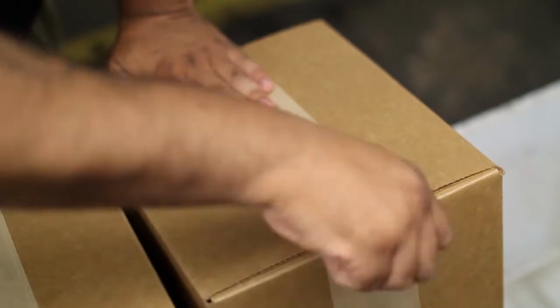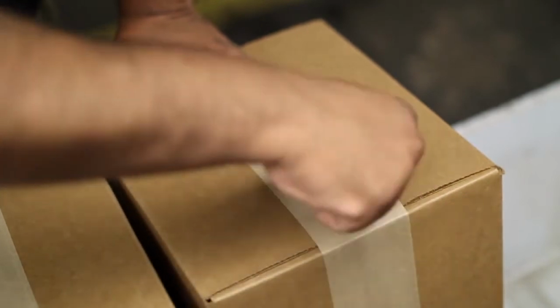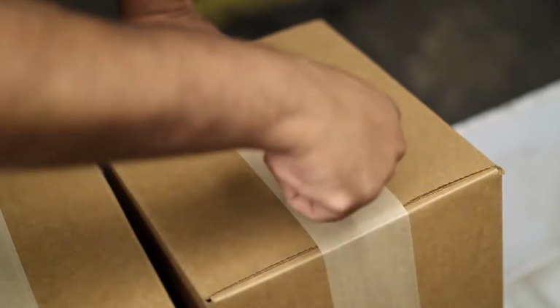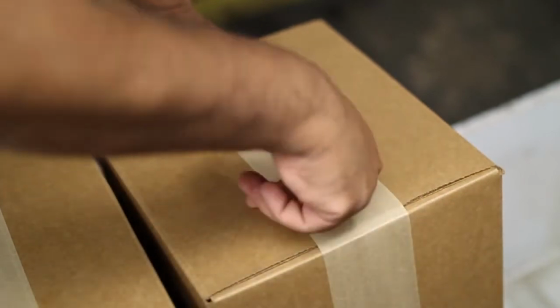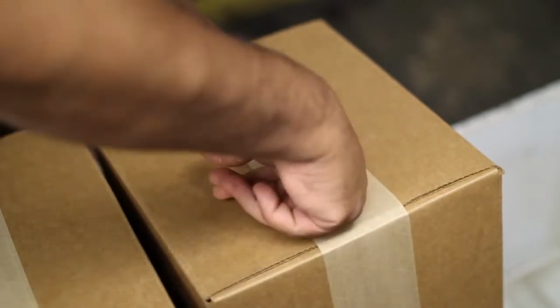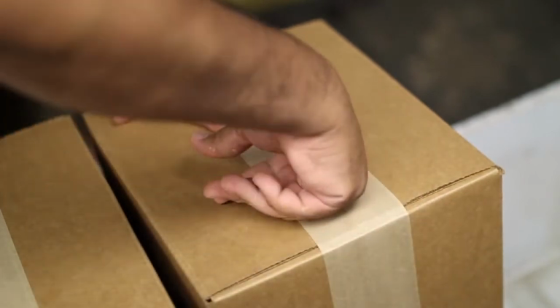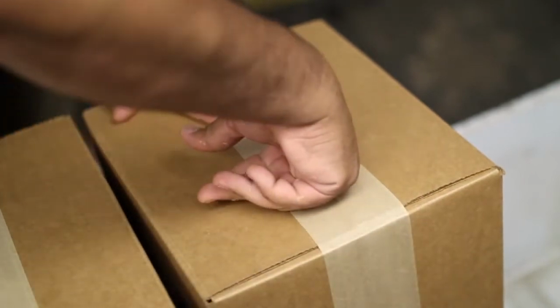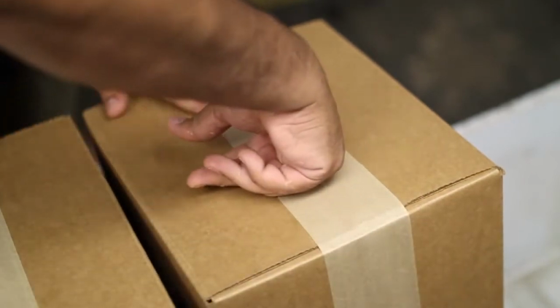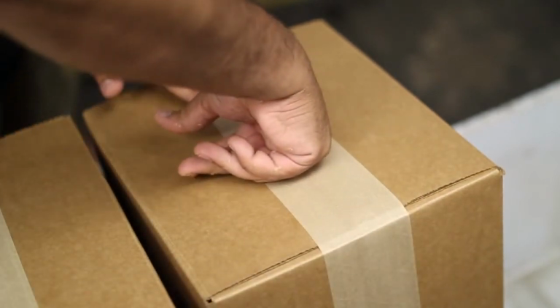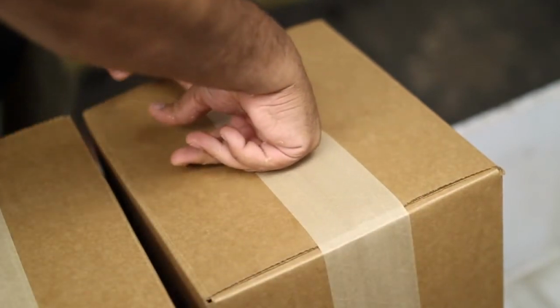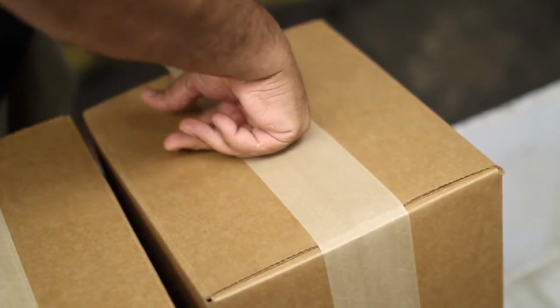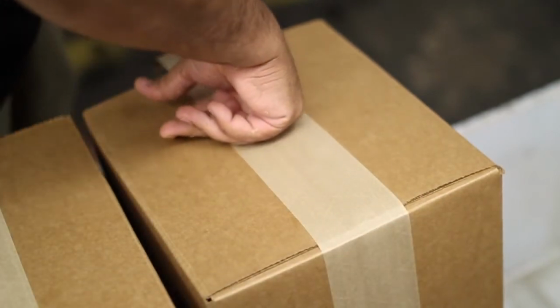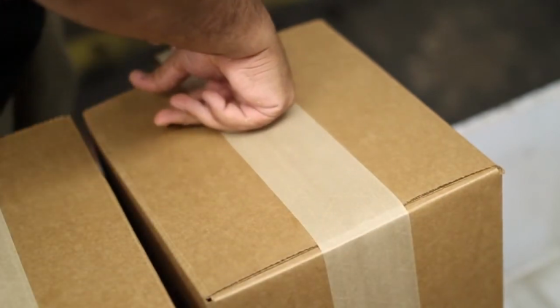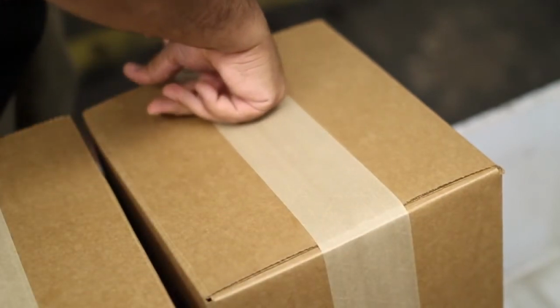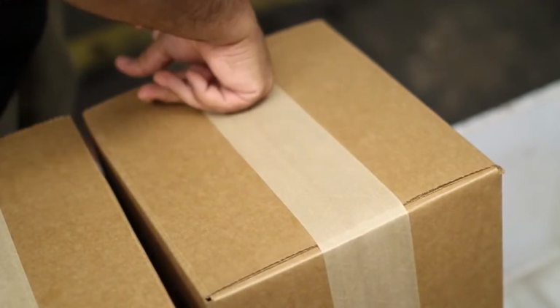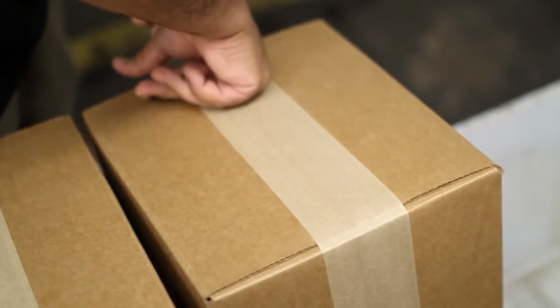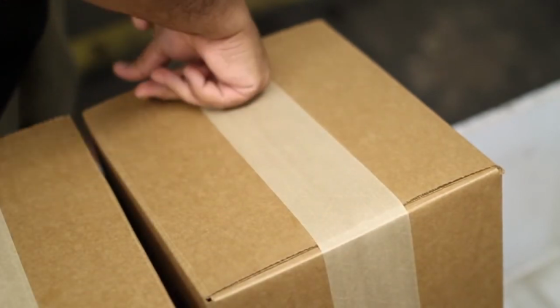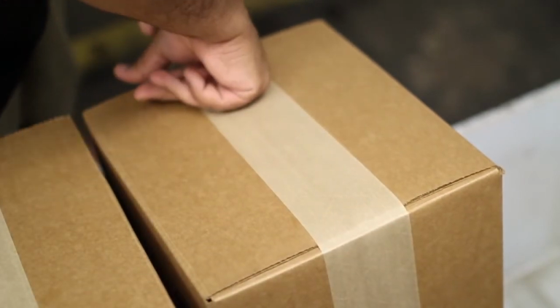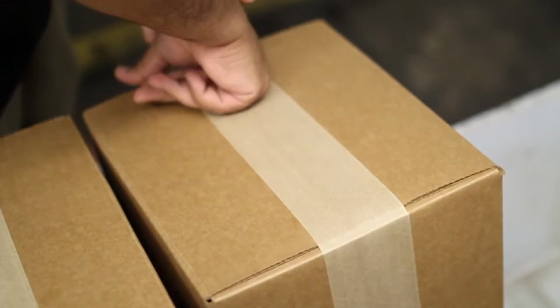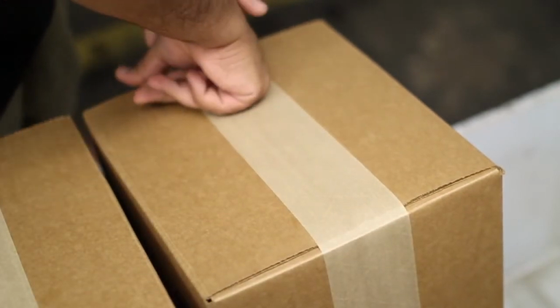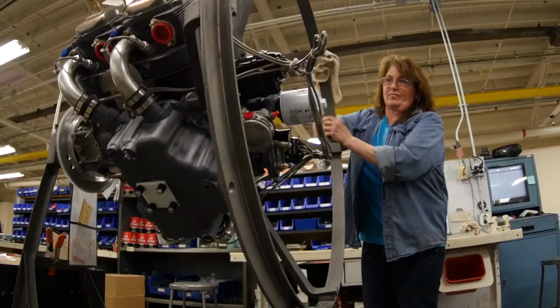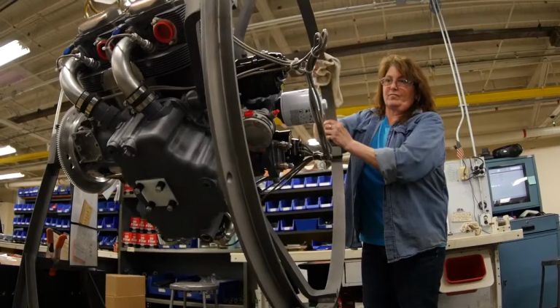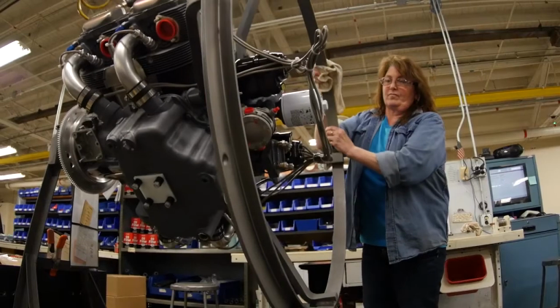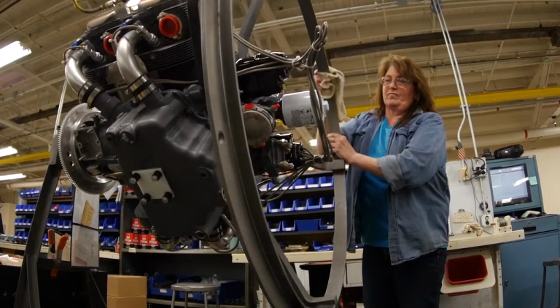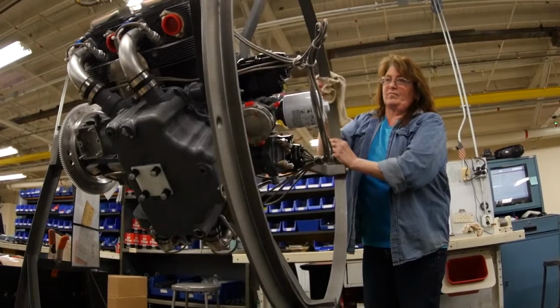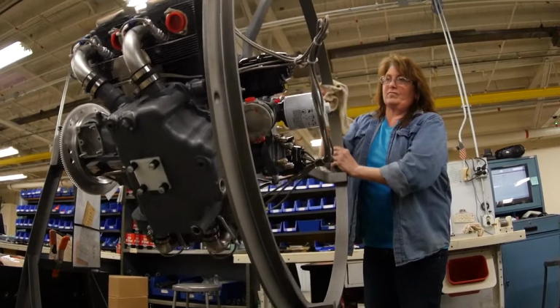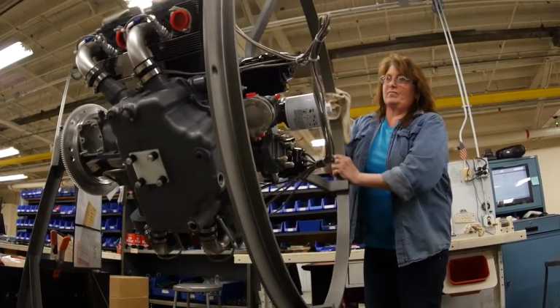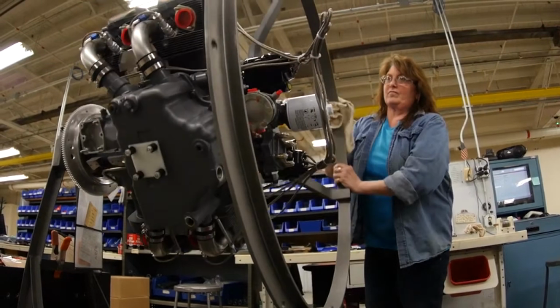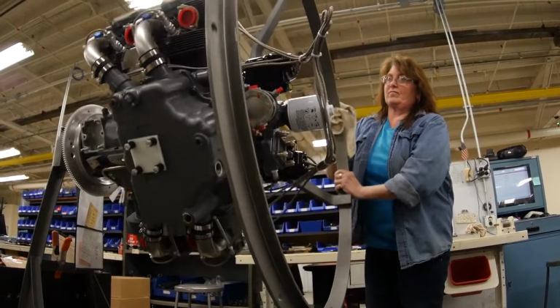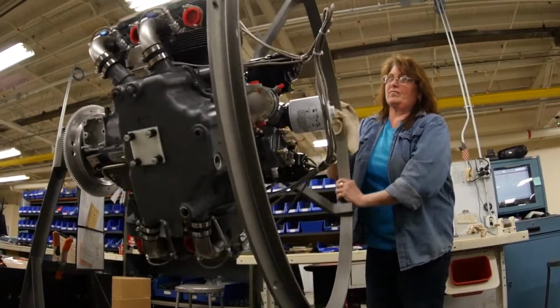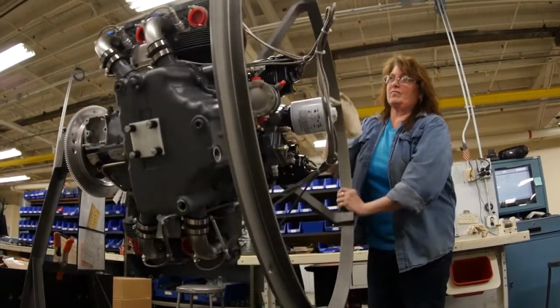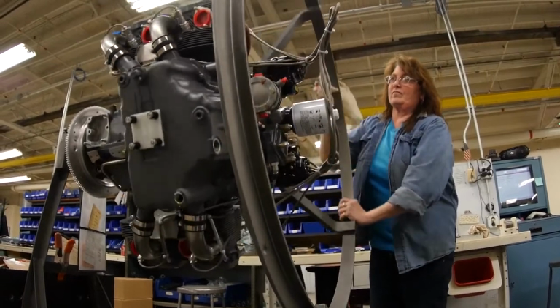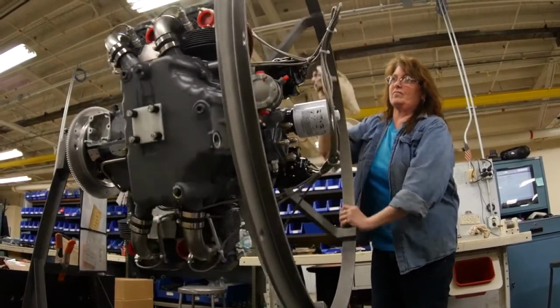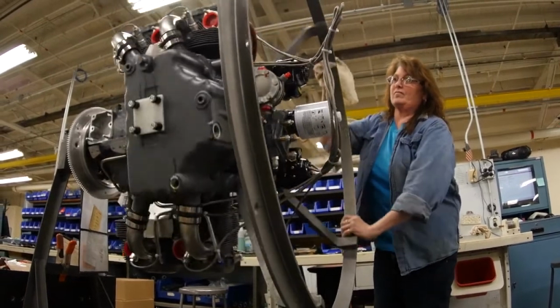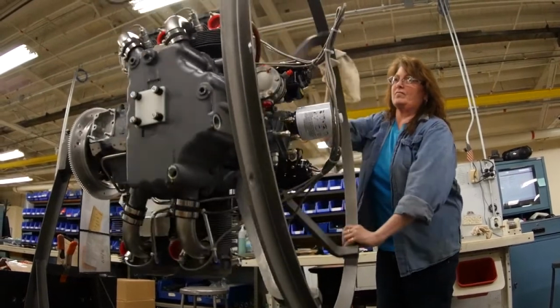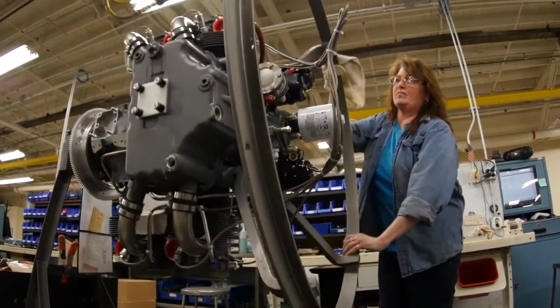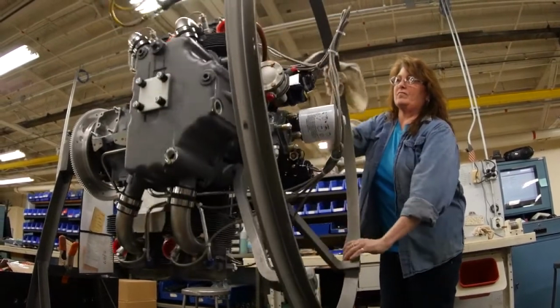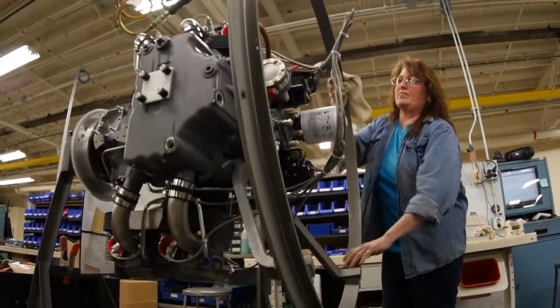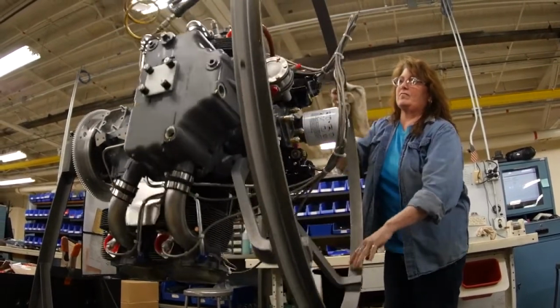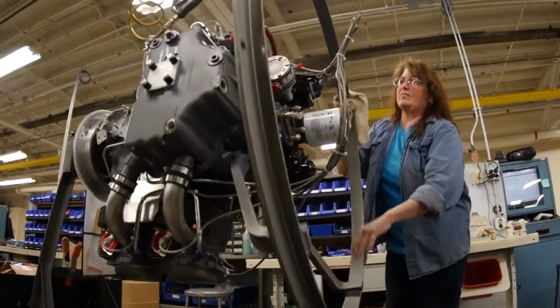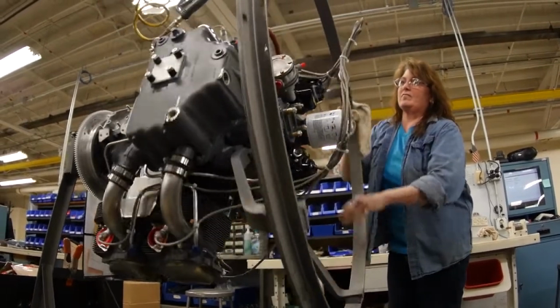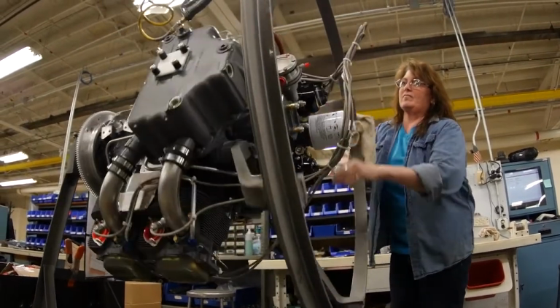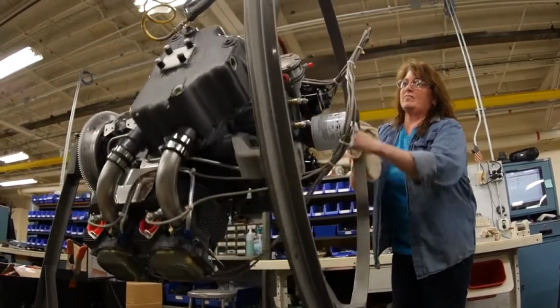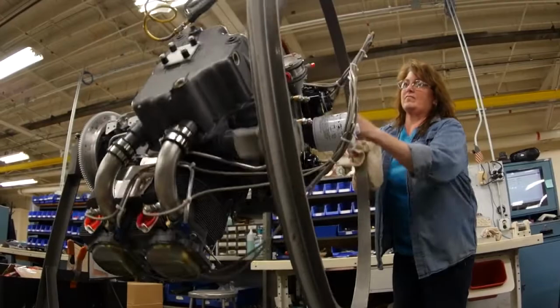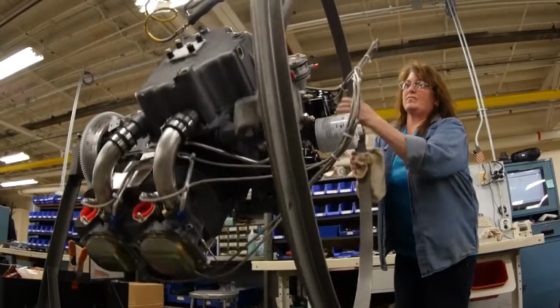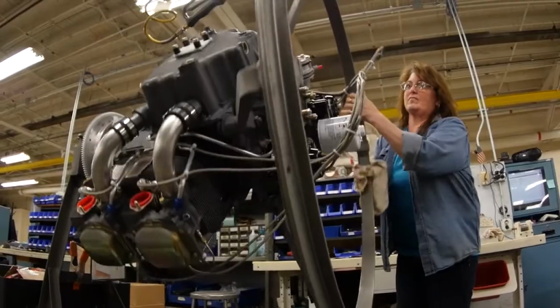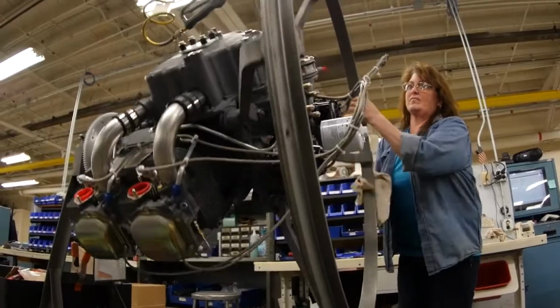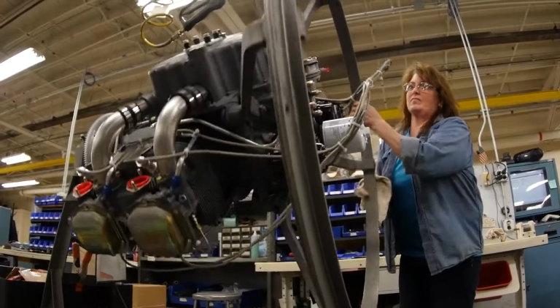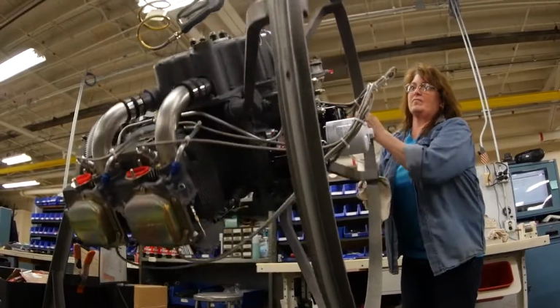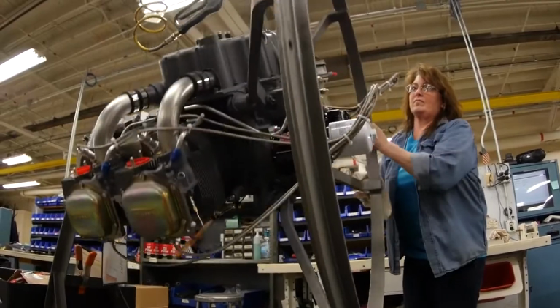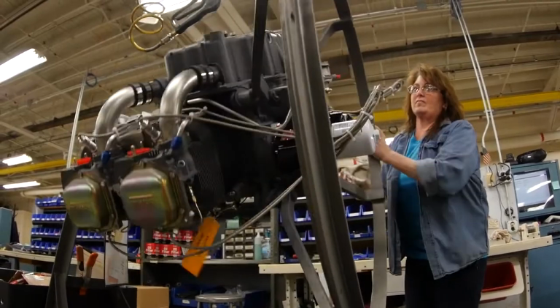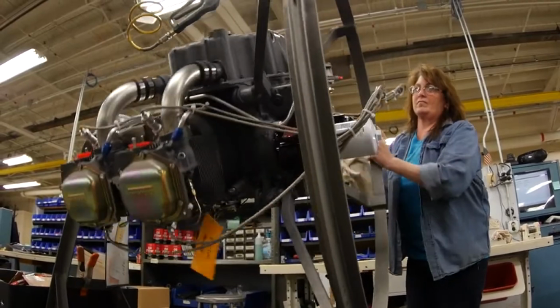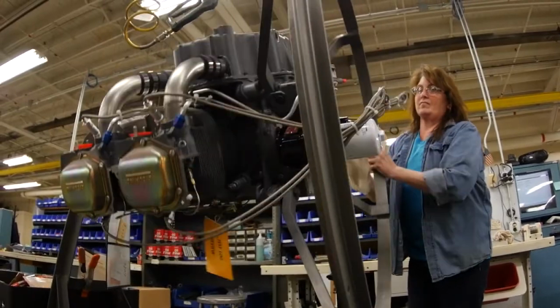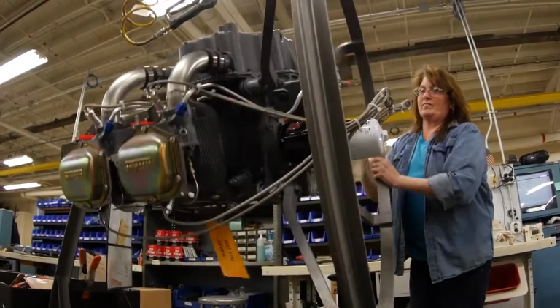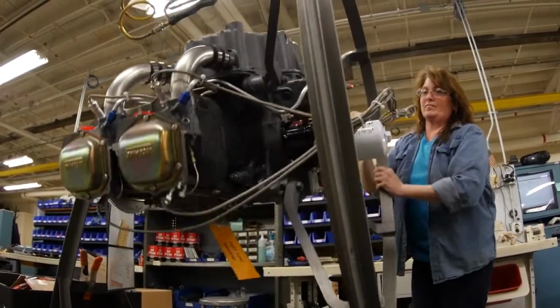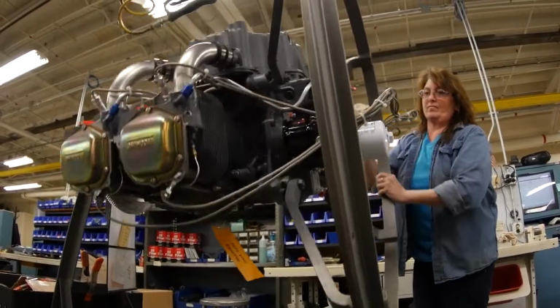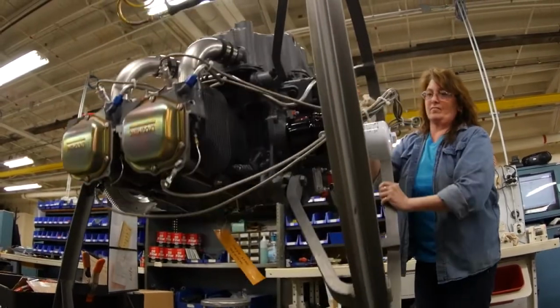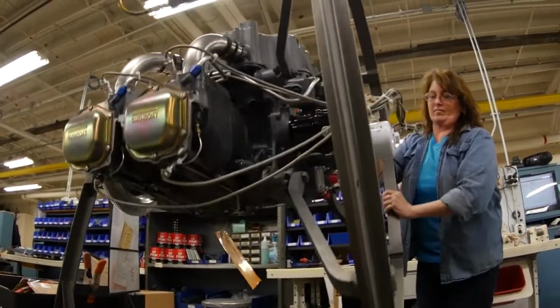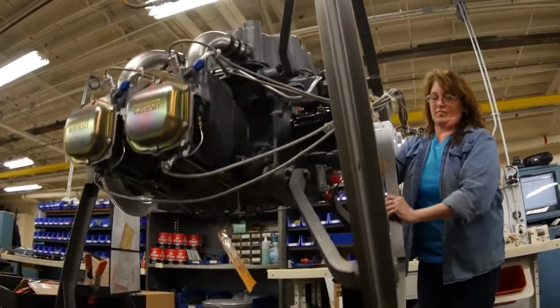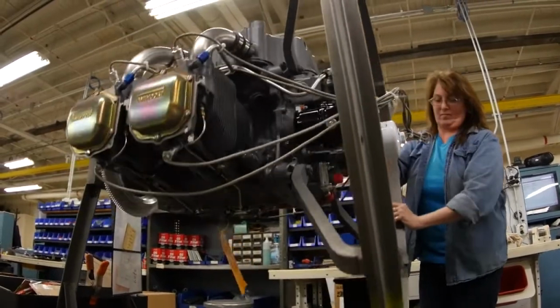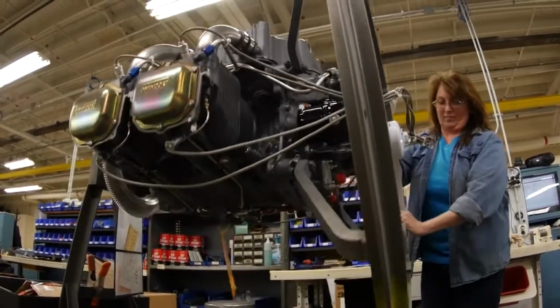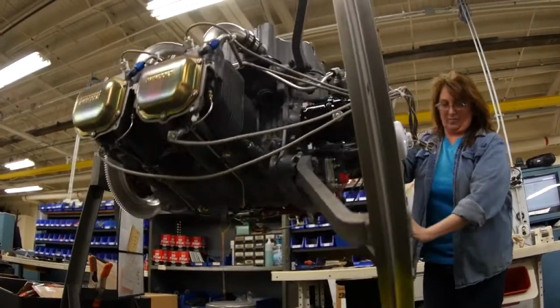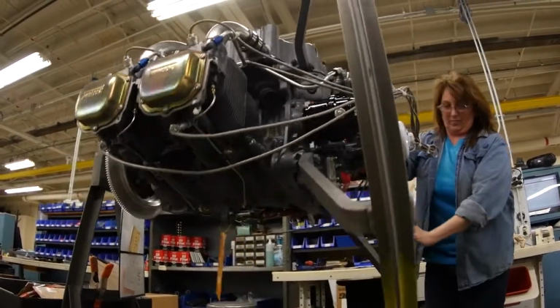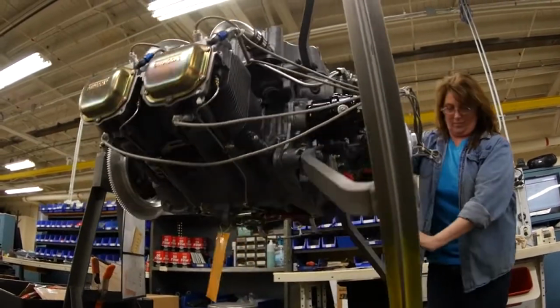All engines, whether new, rebuilt, or overhauled, leave the Lycoming factory with brand new cylinders.